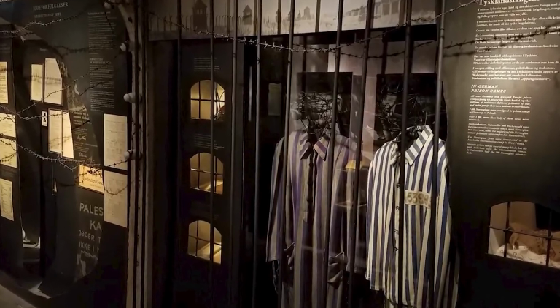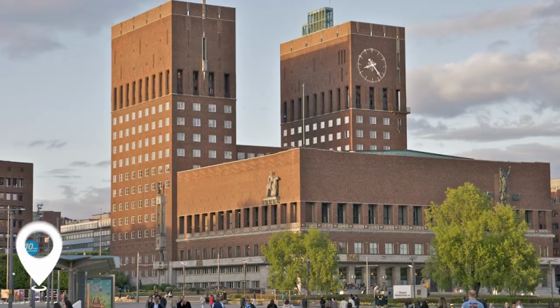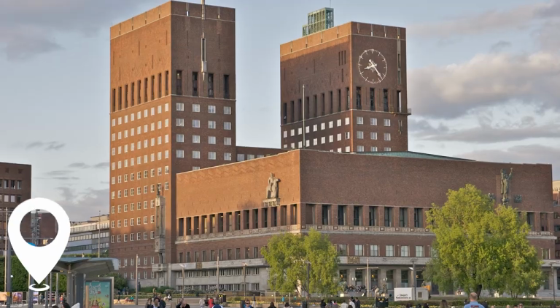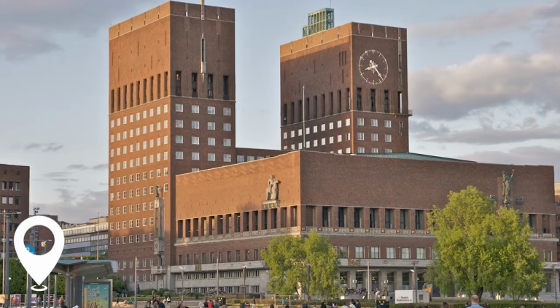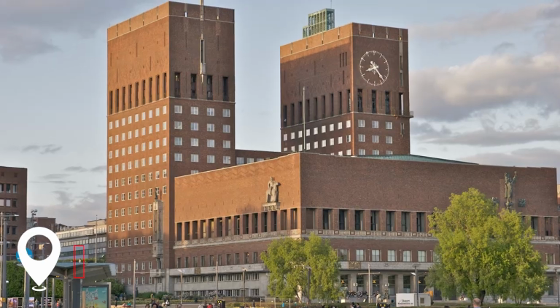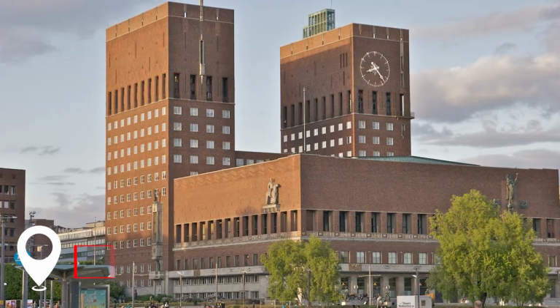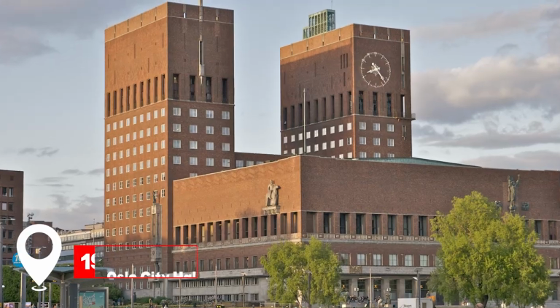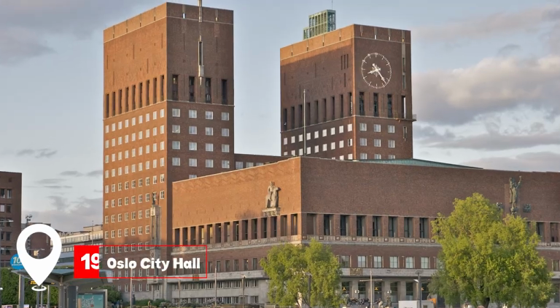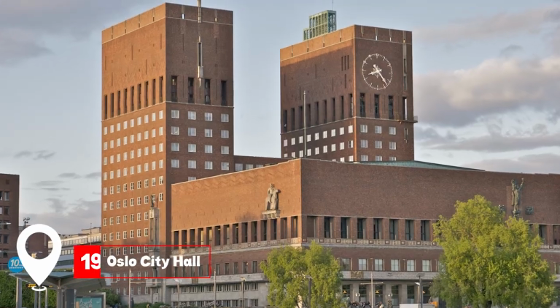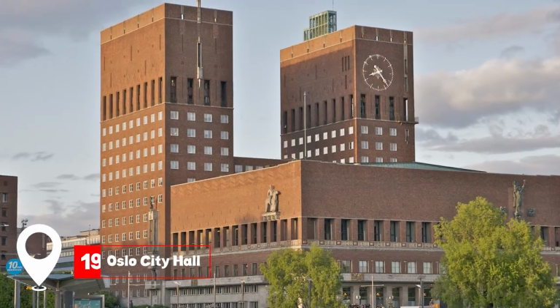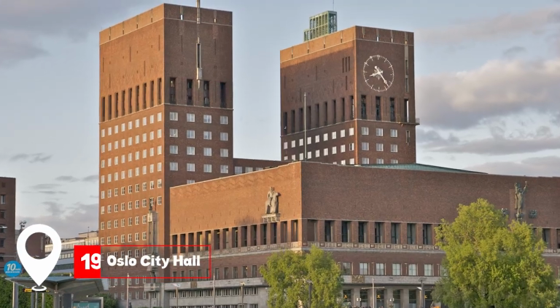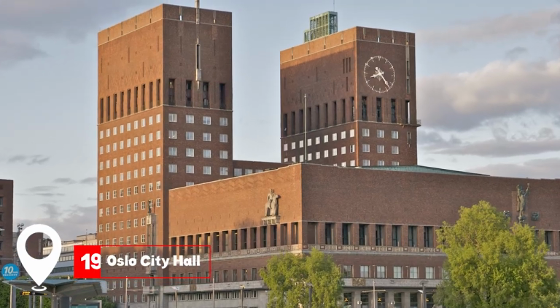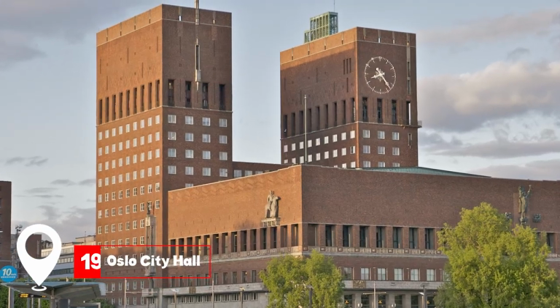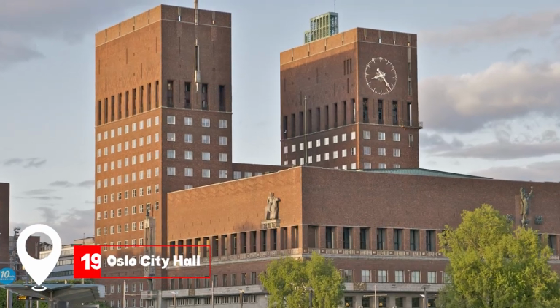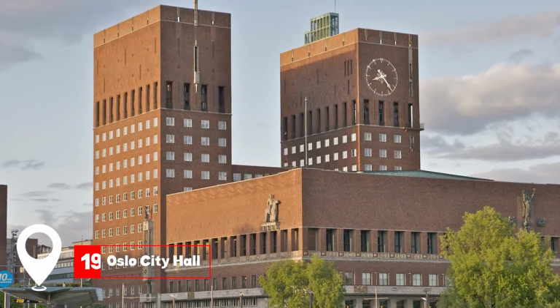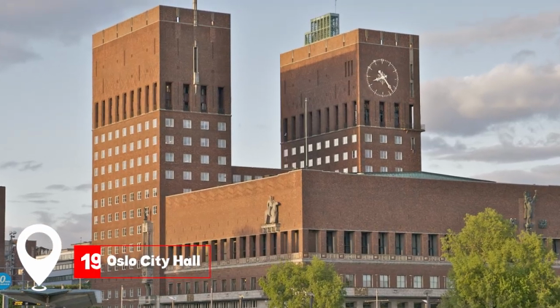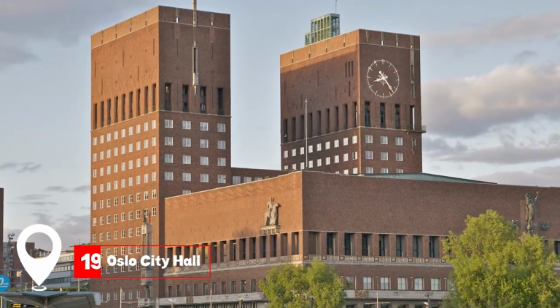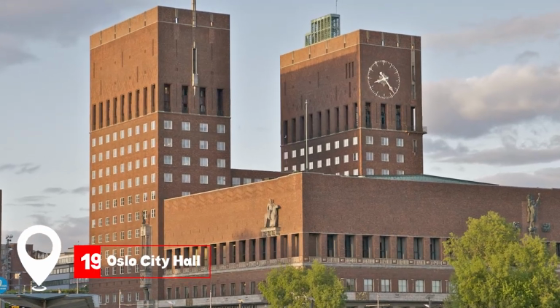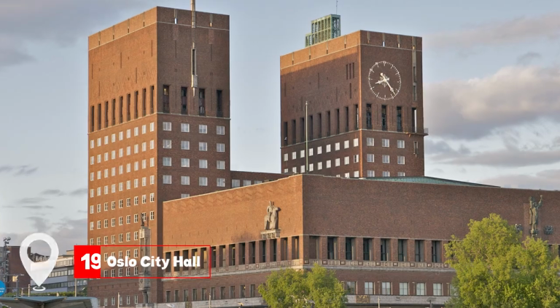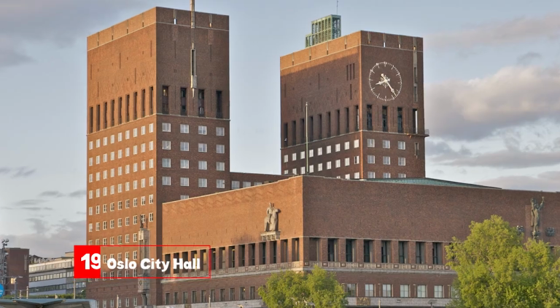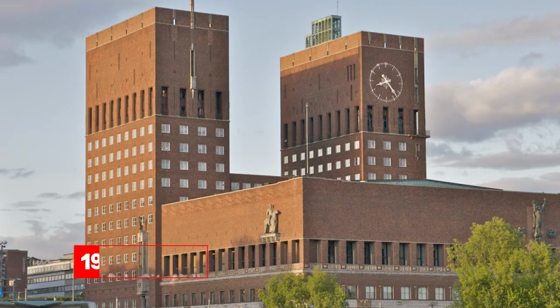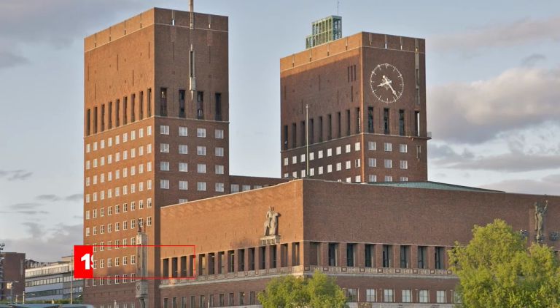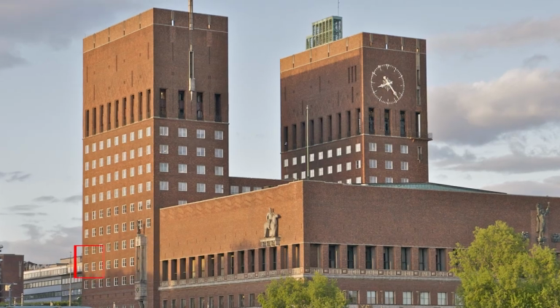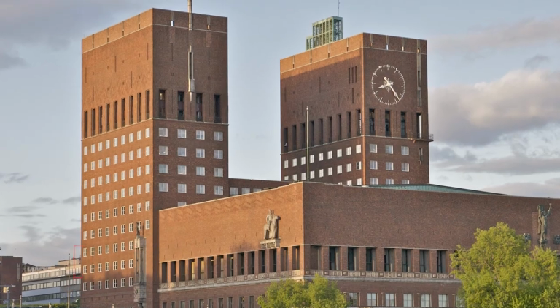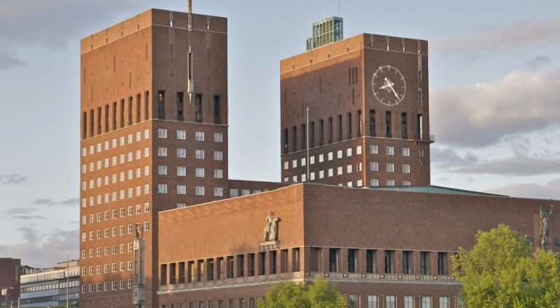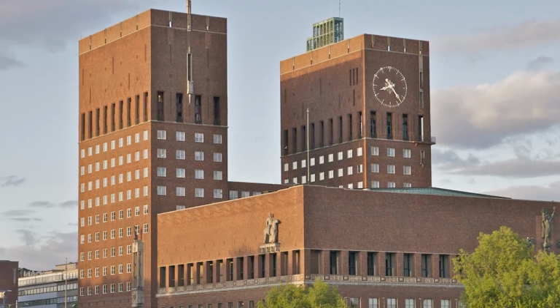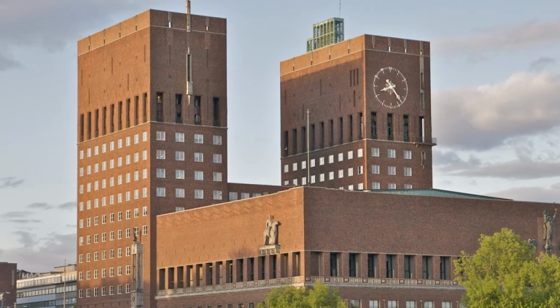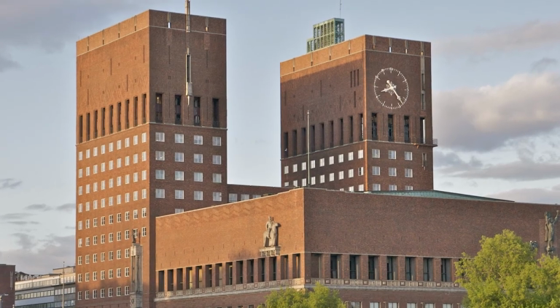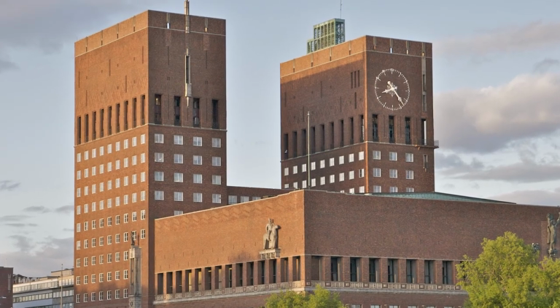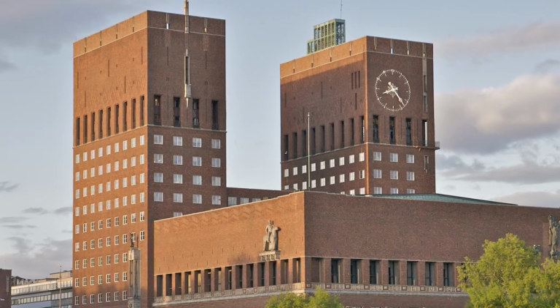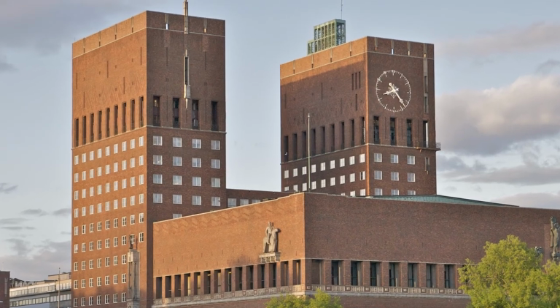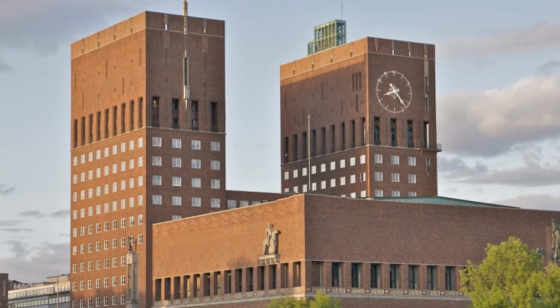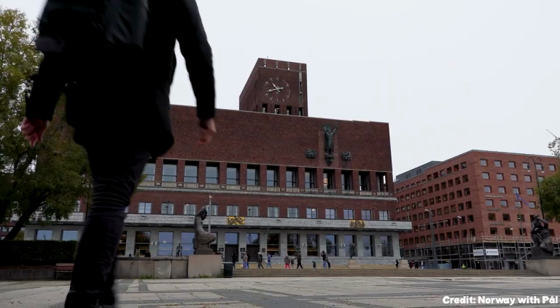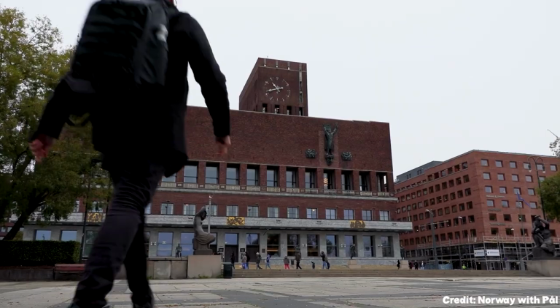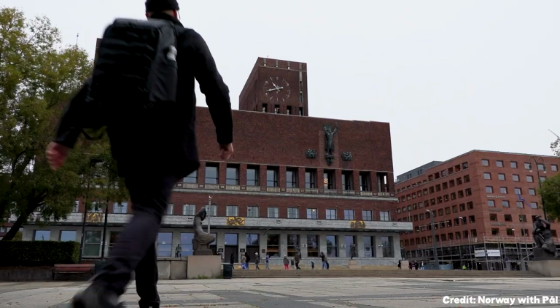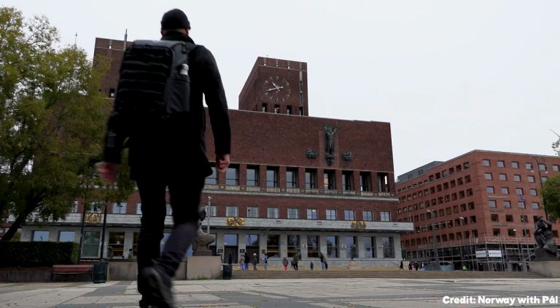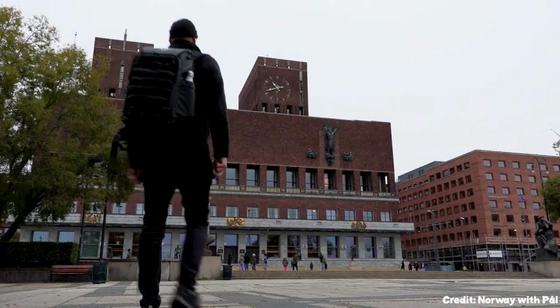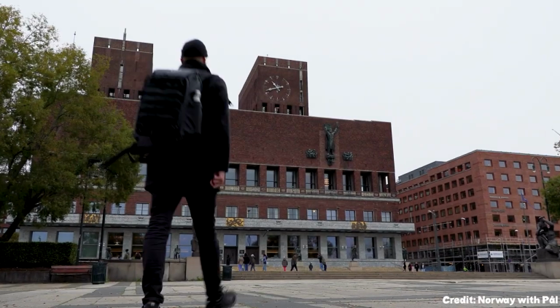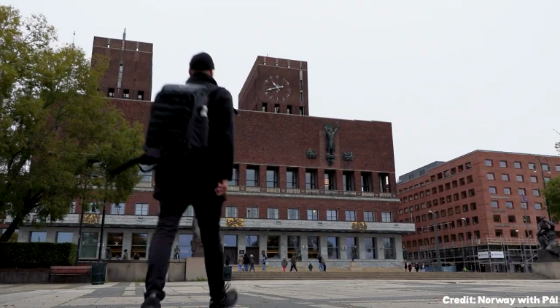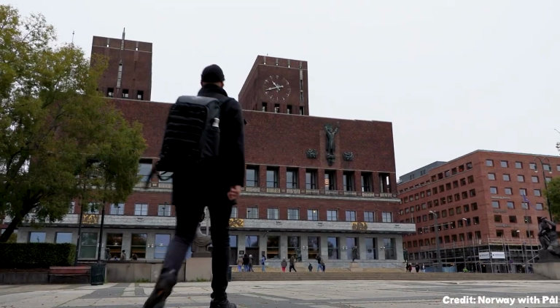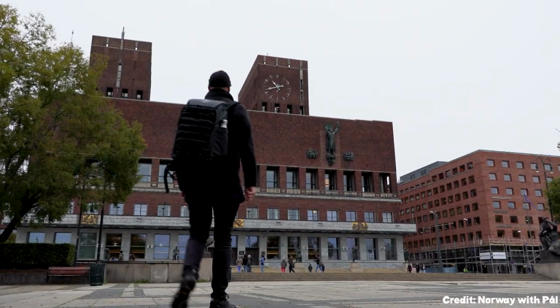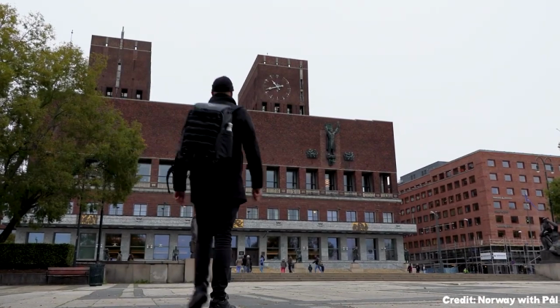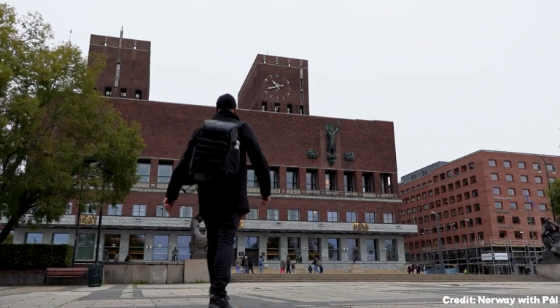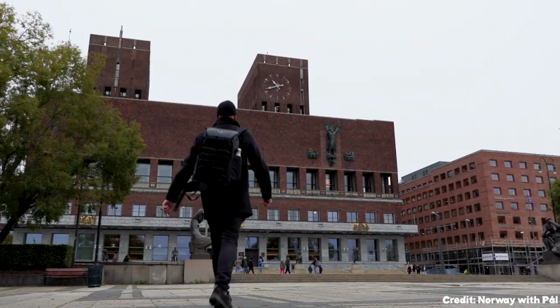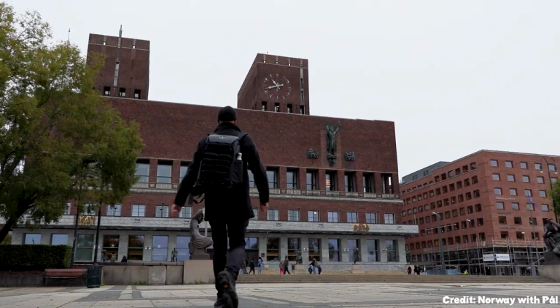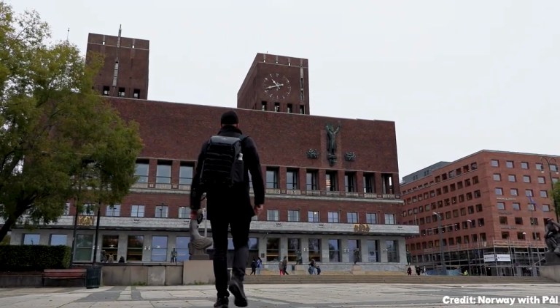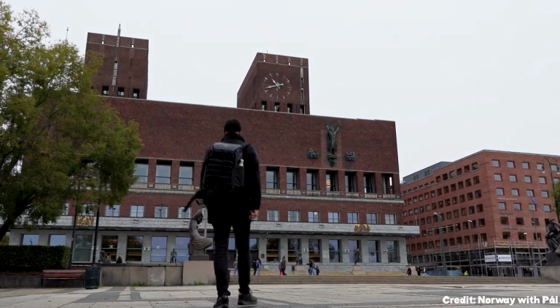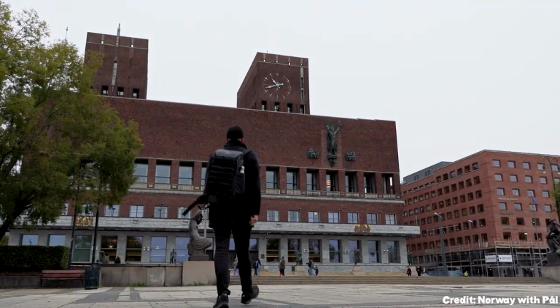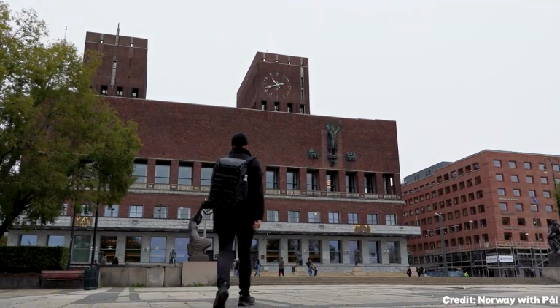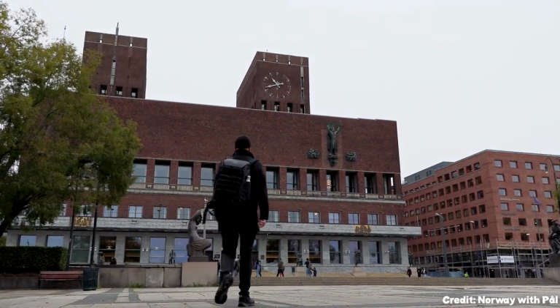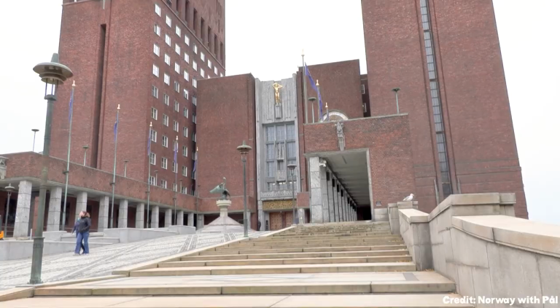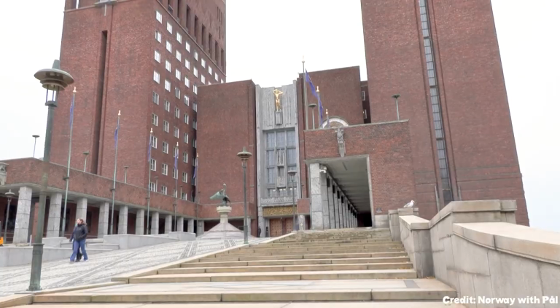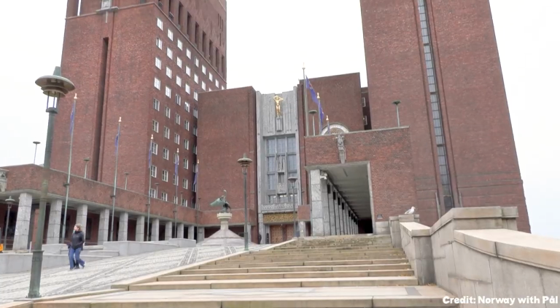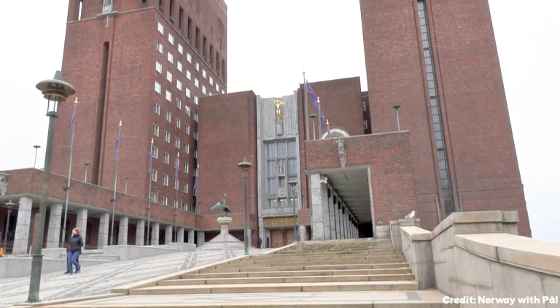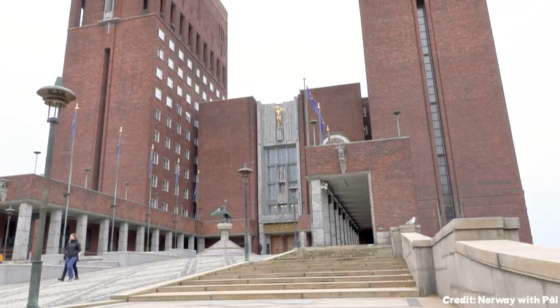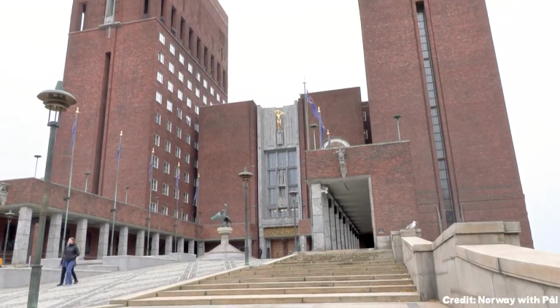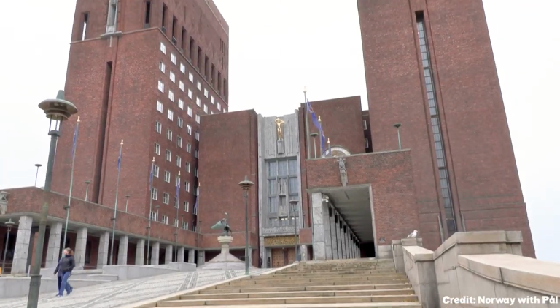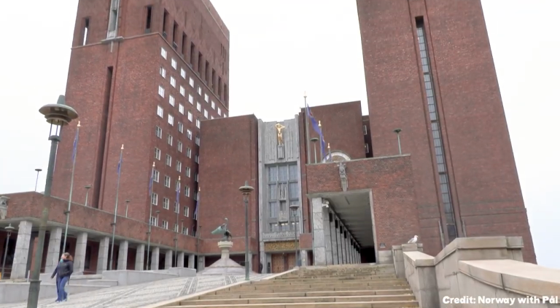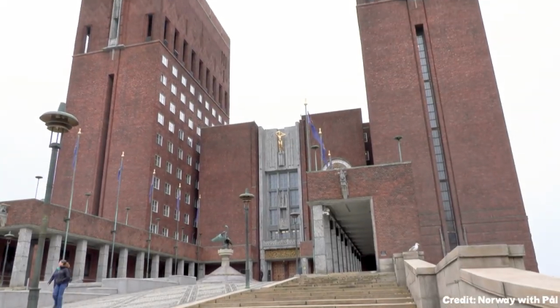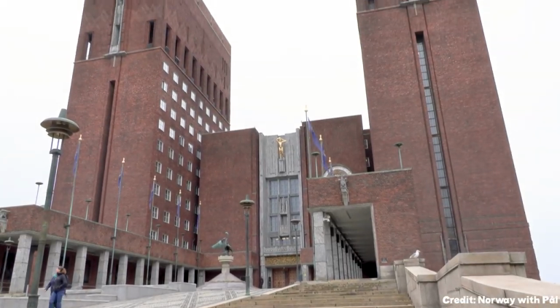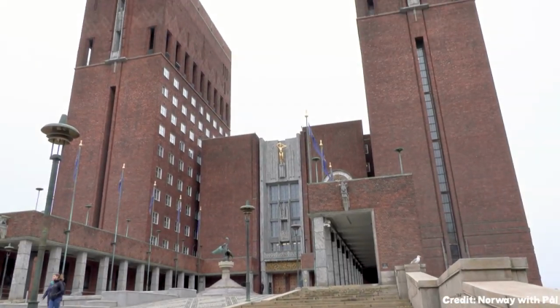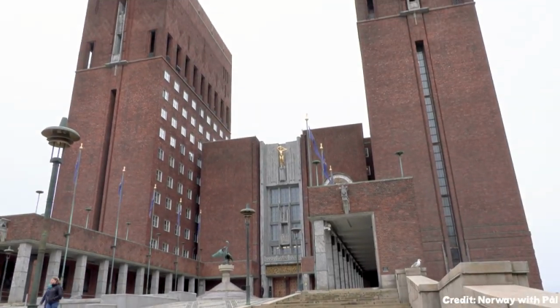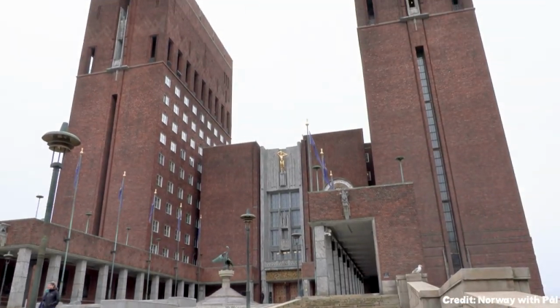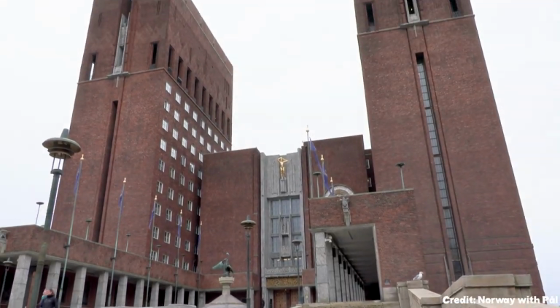At number 19, we have the Oslo City Hall. An architectural gem, it's adorned with artworks depicting Norwegian historical figures.